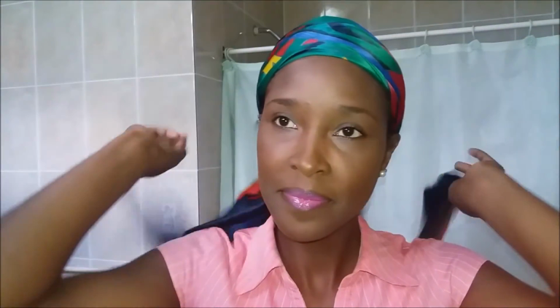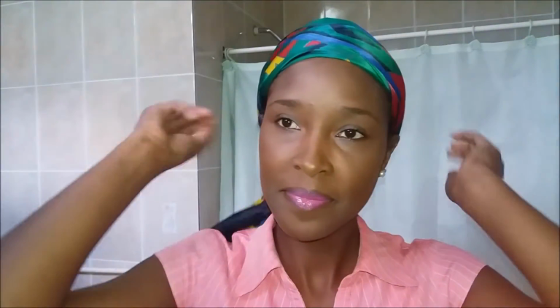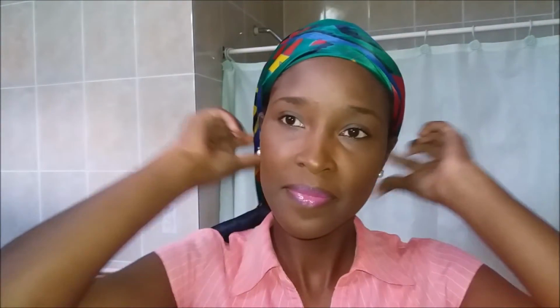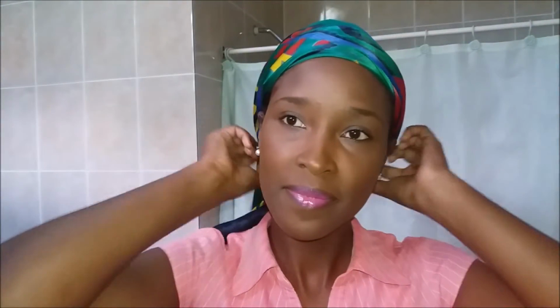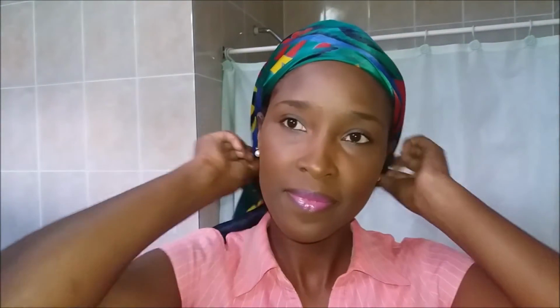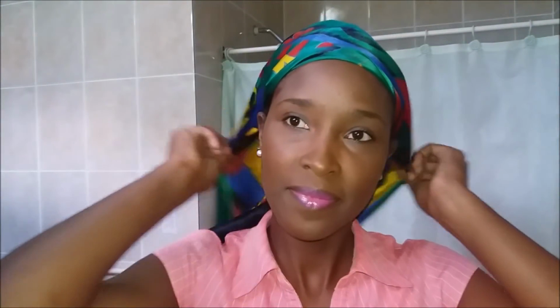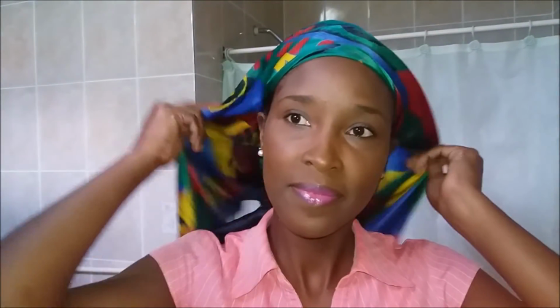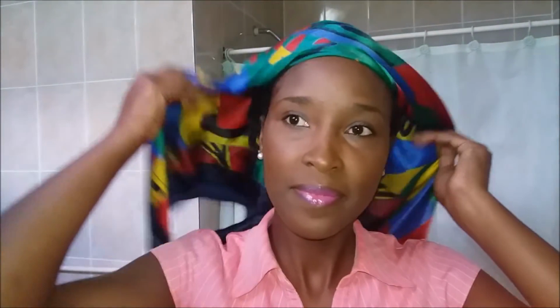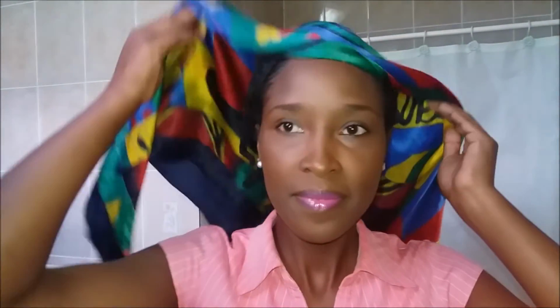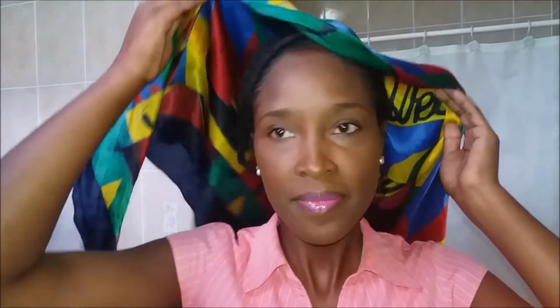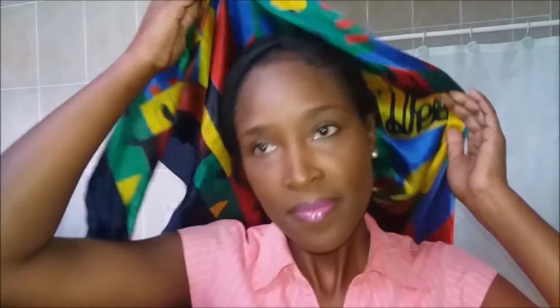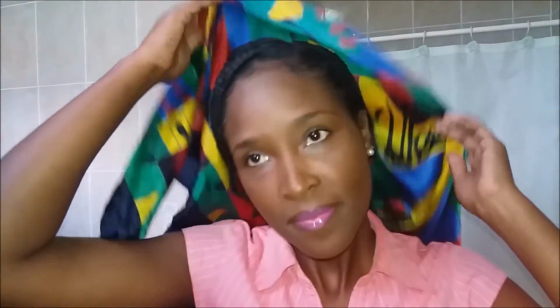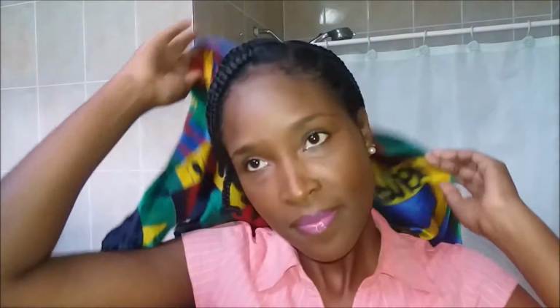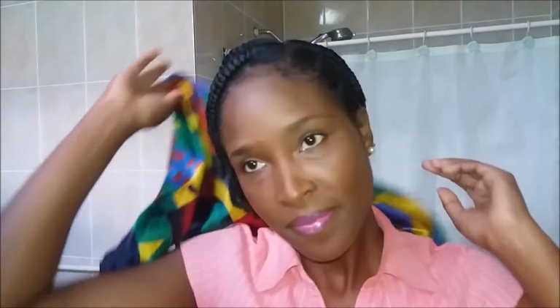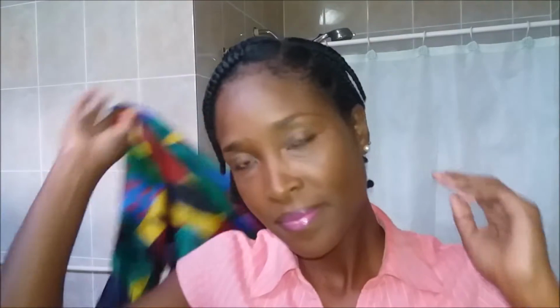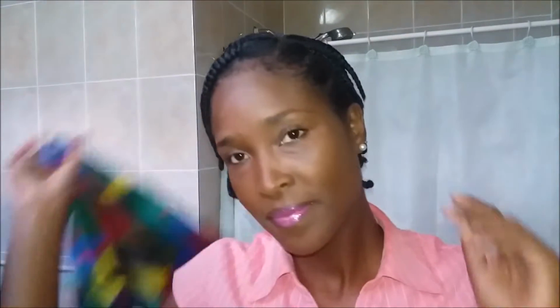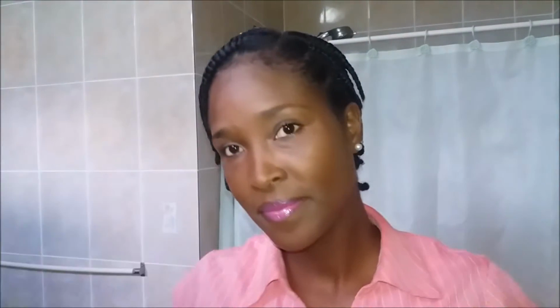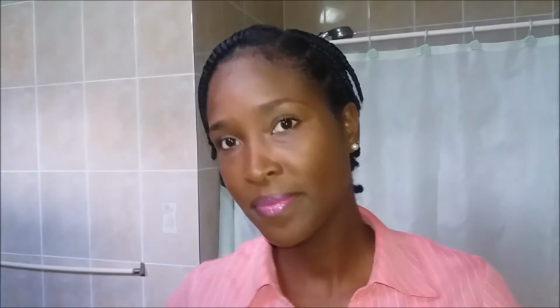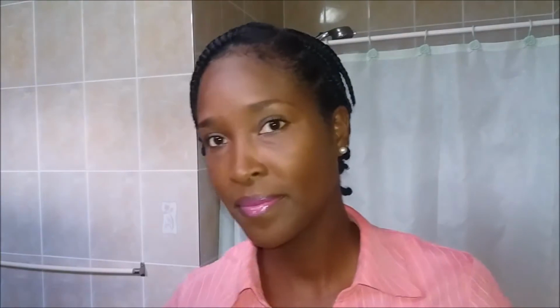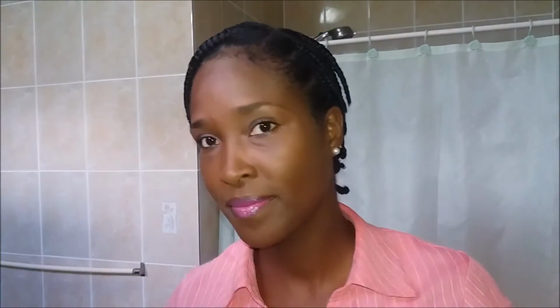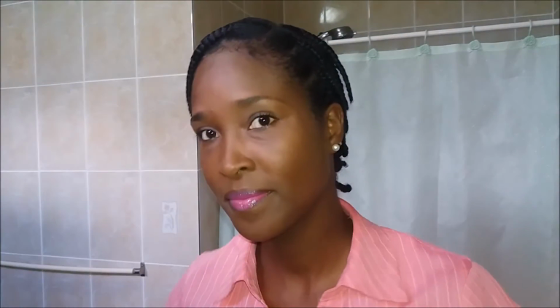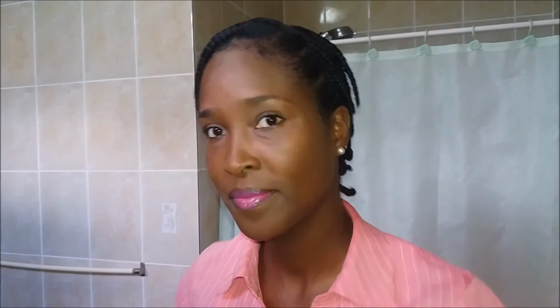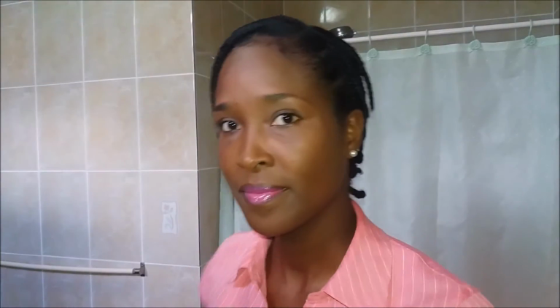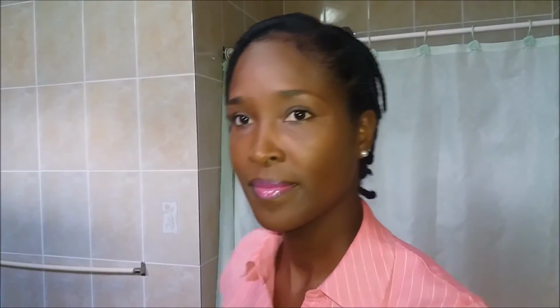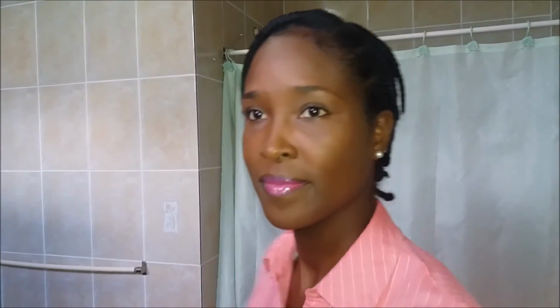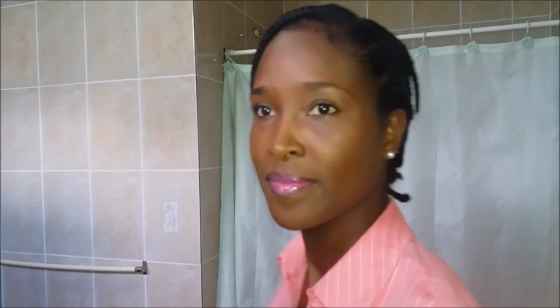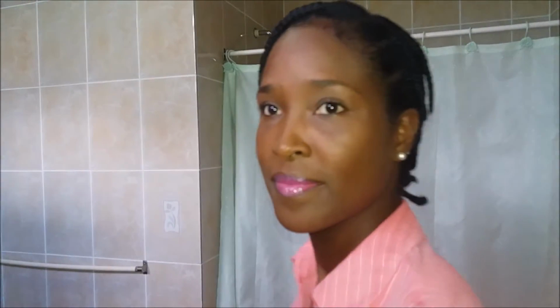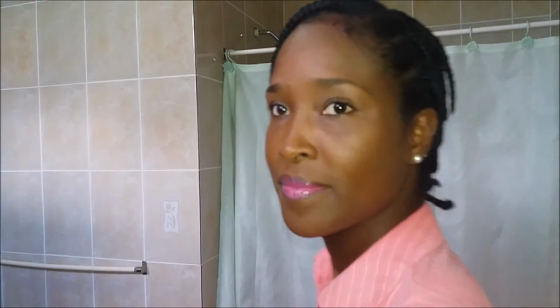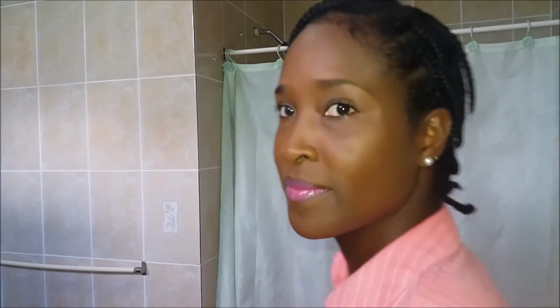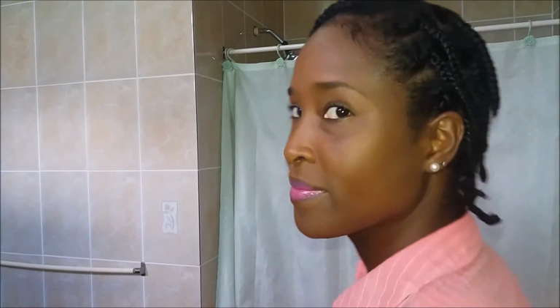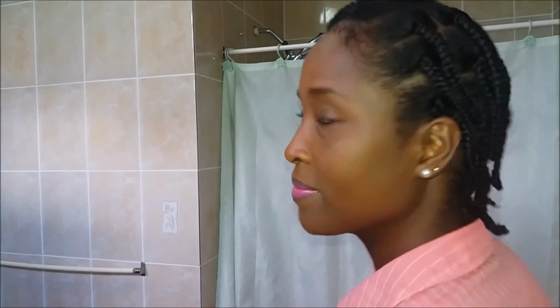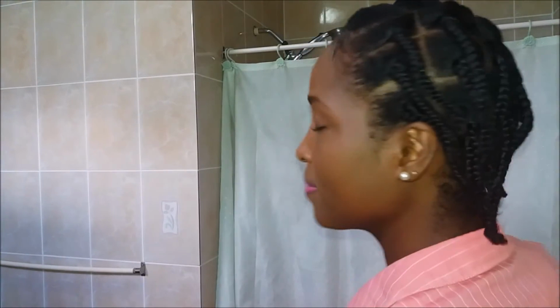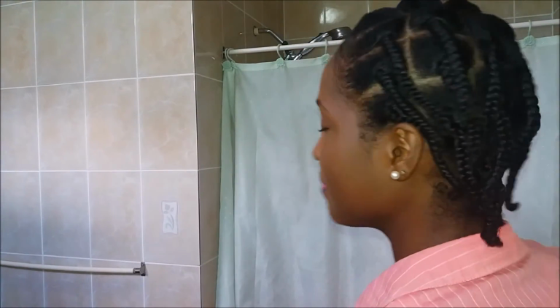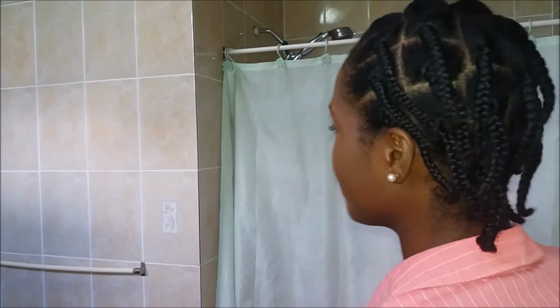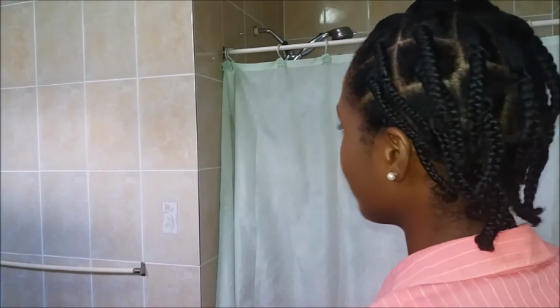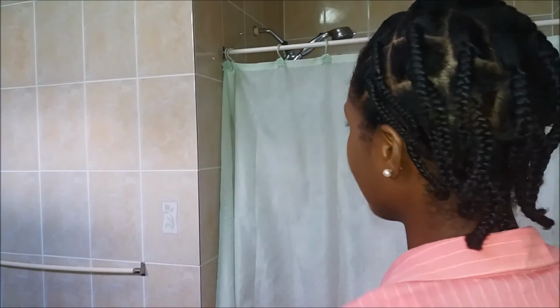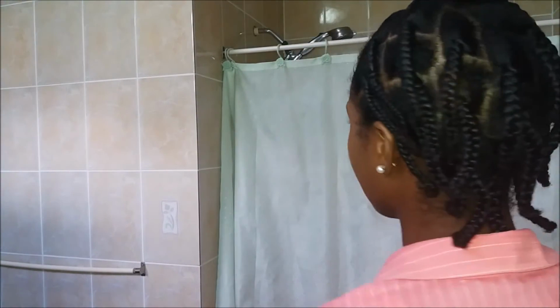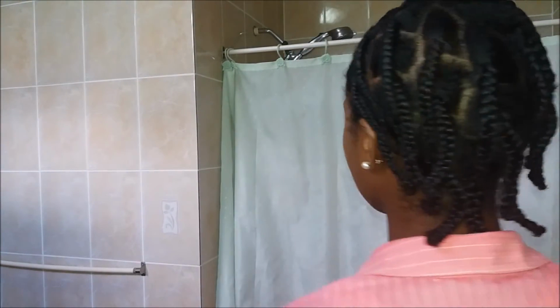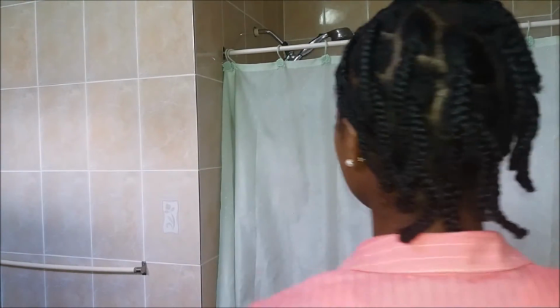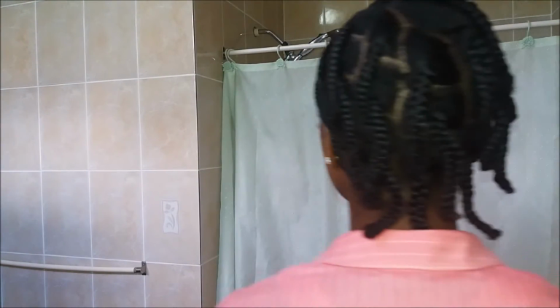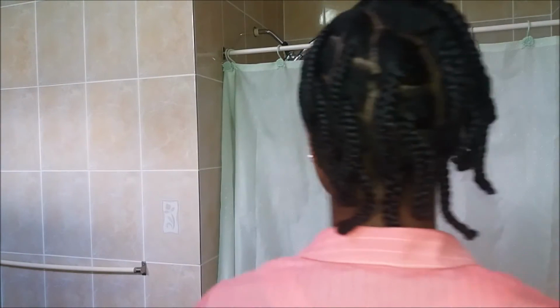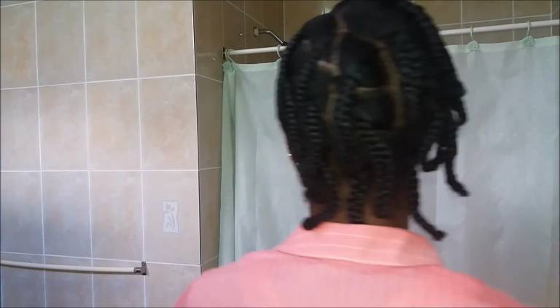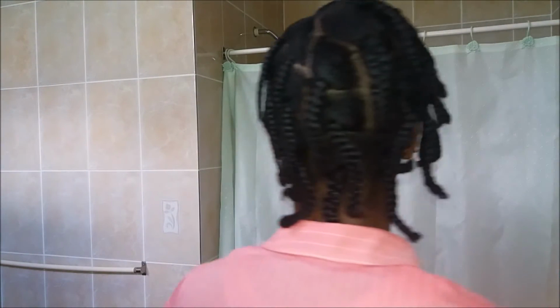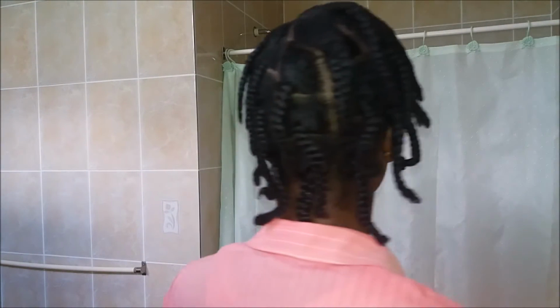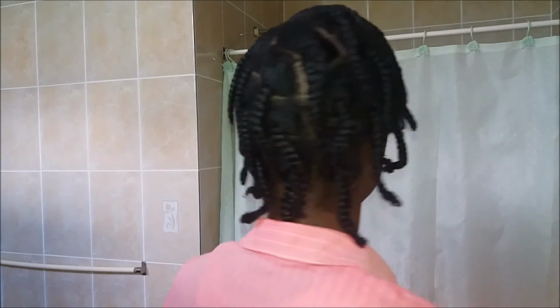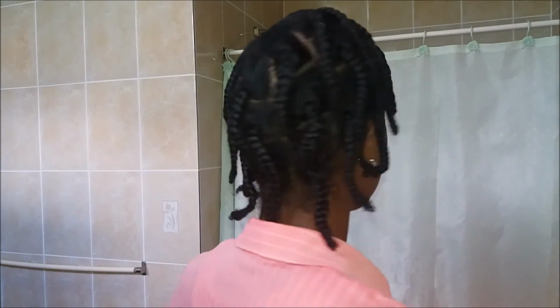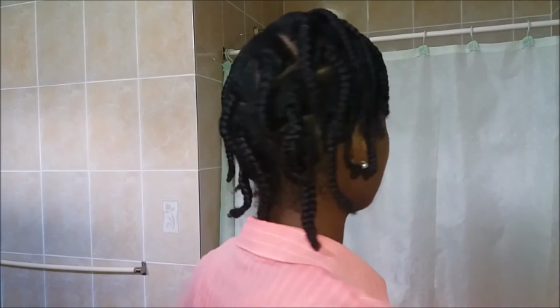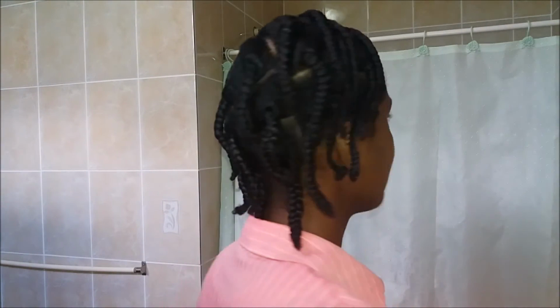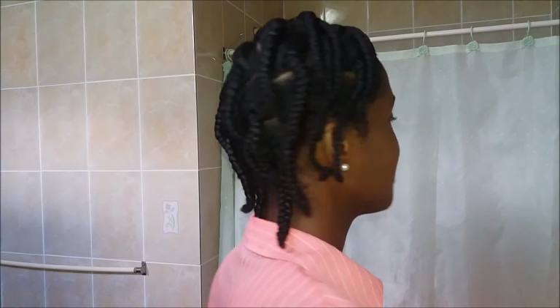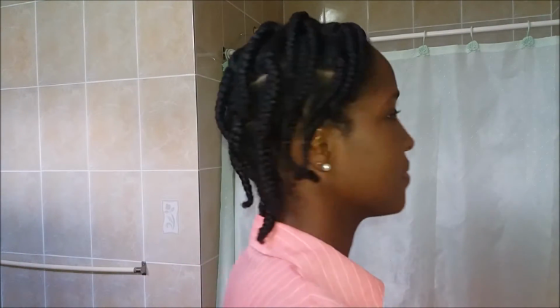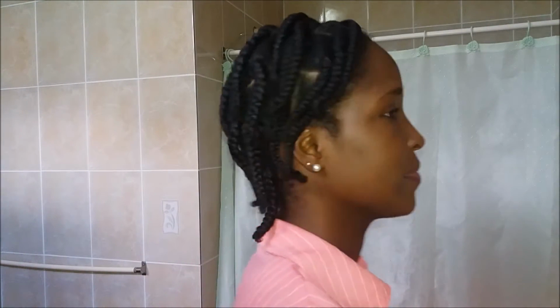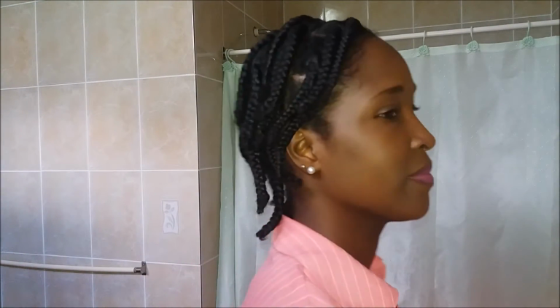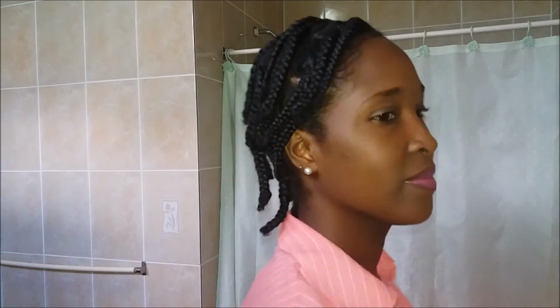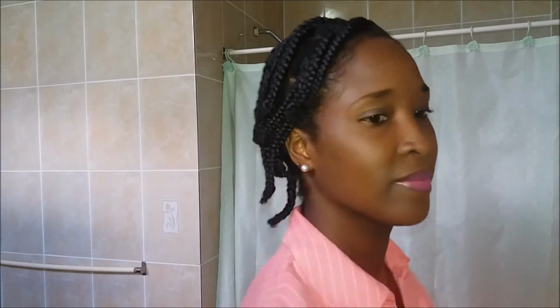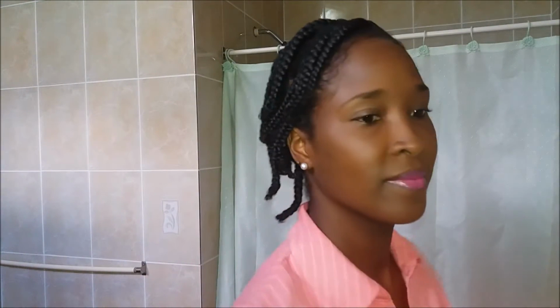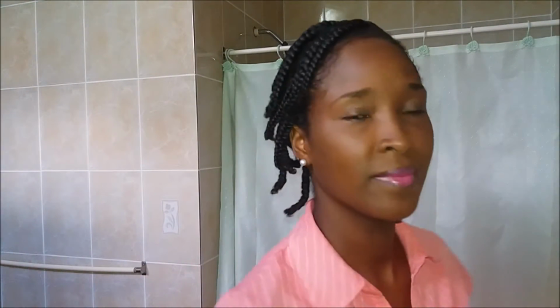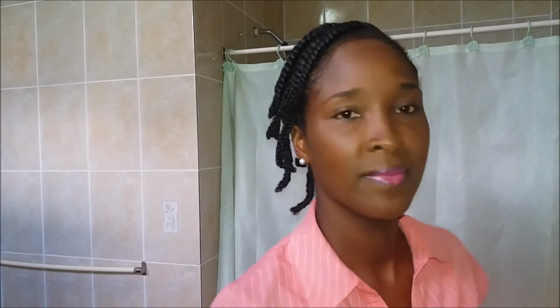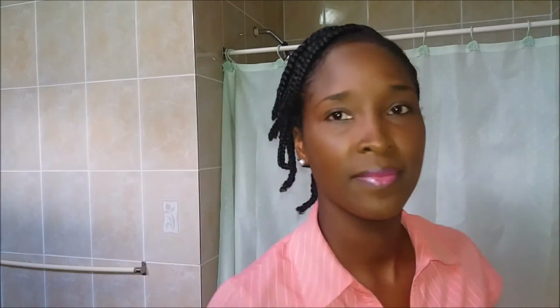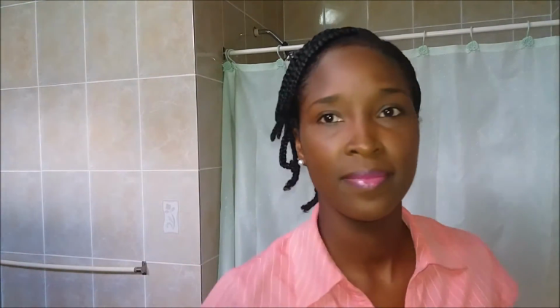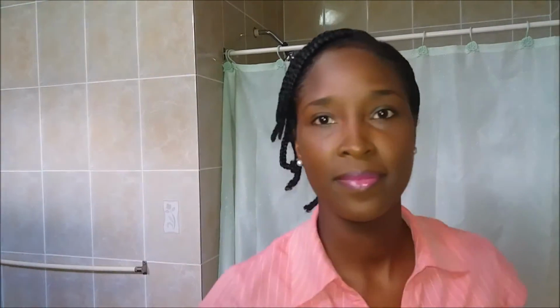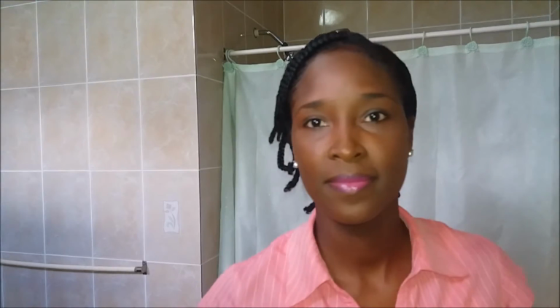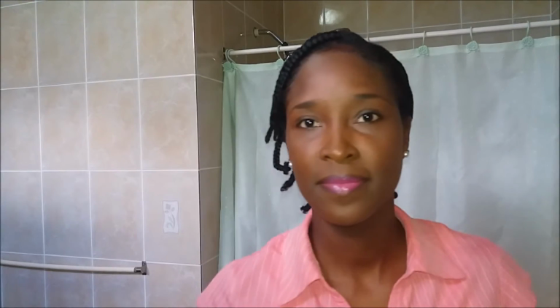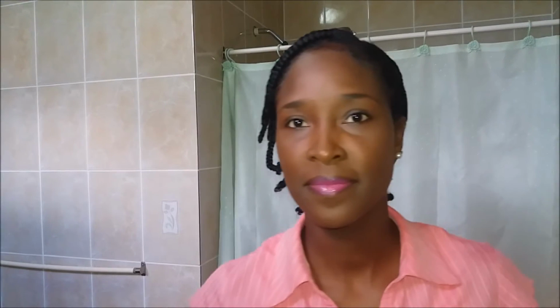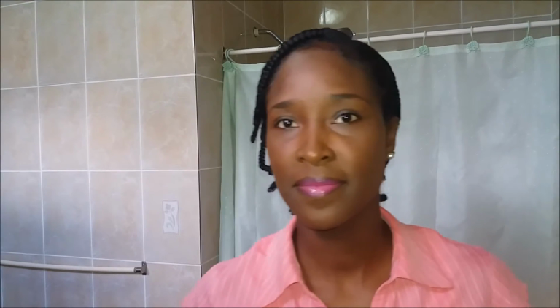The next morning I just took off my satin scarf and it was all dried — or at least I thought it was all dried.